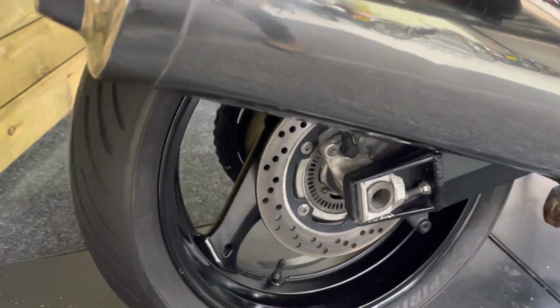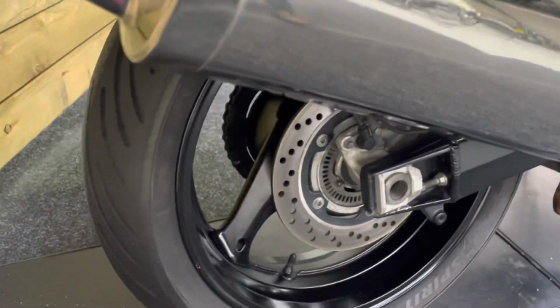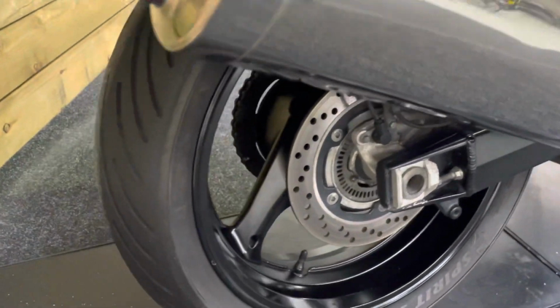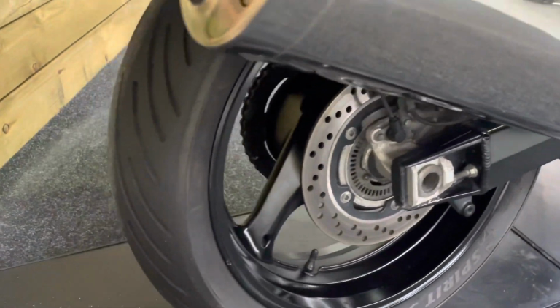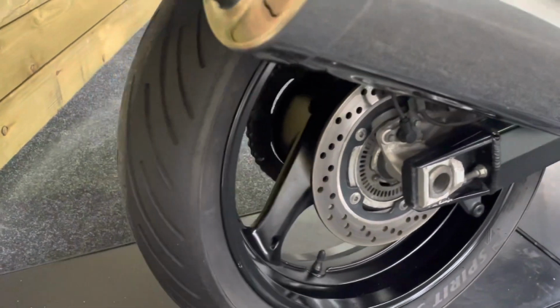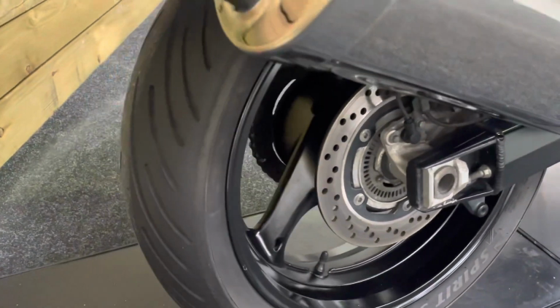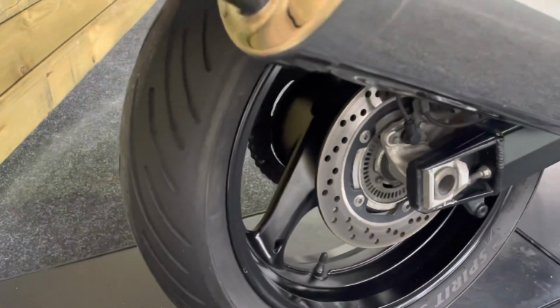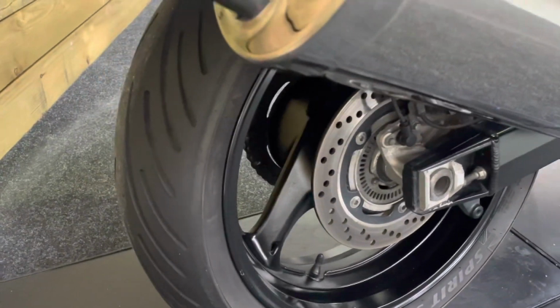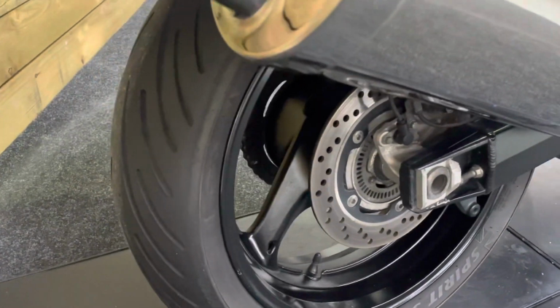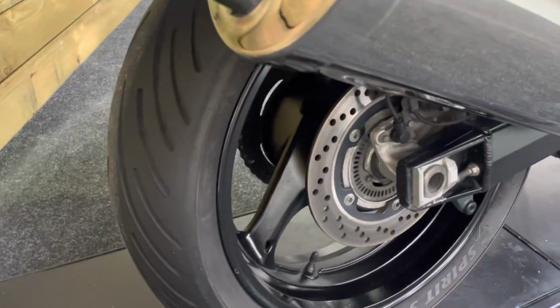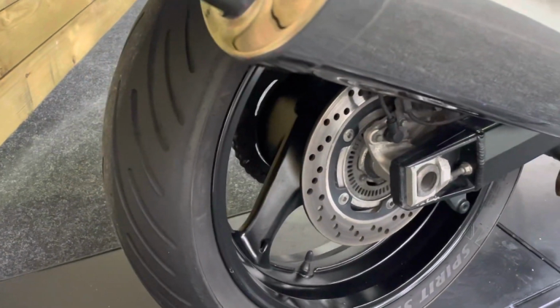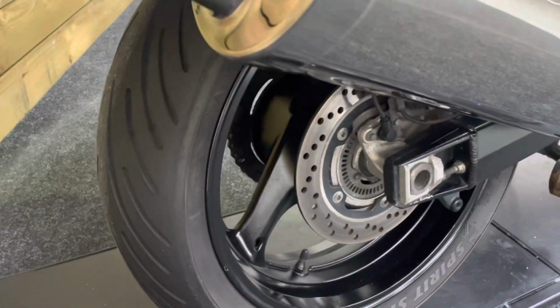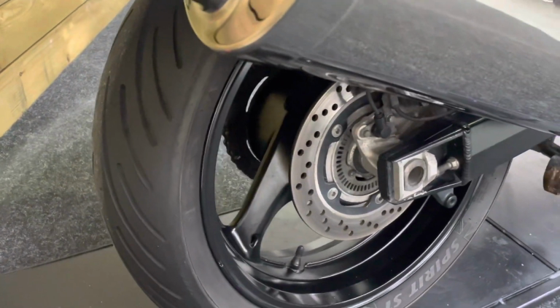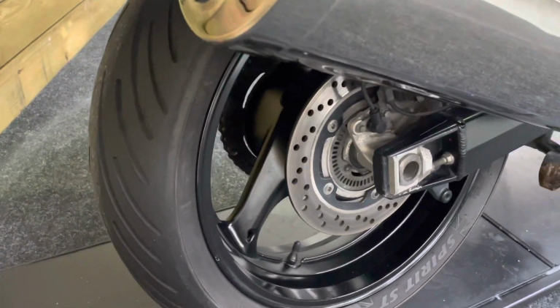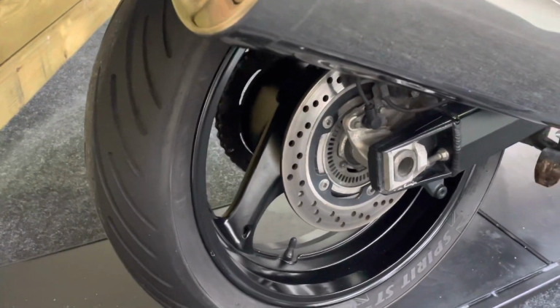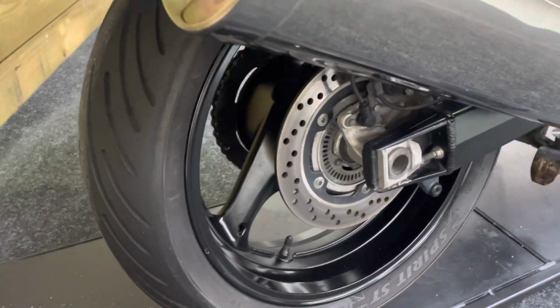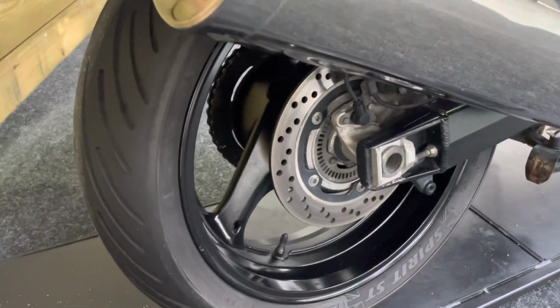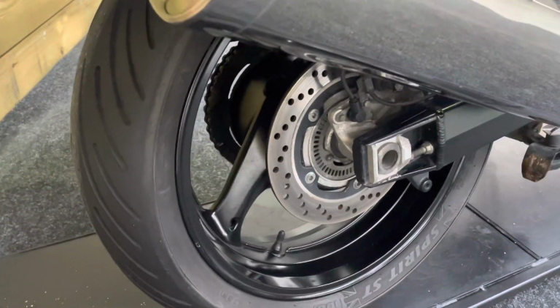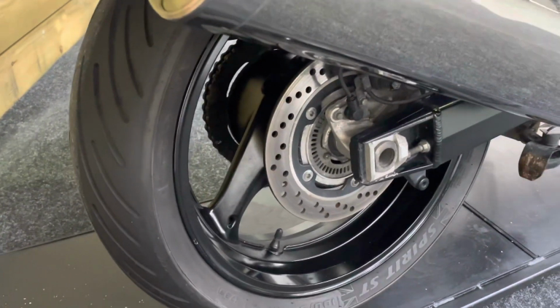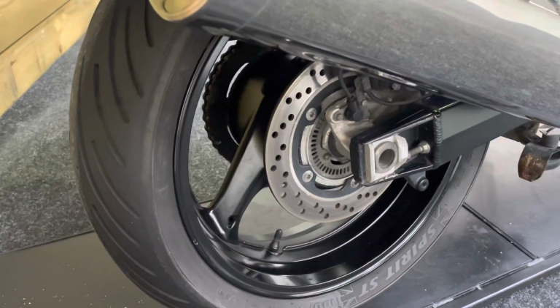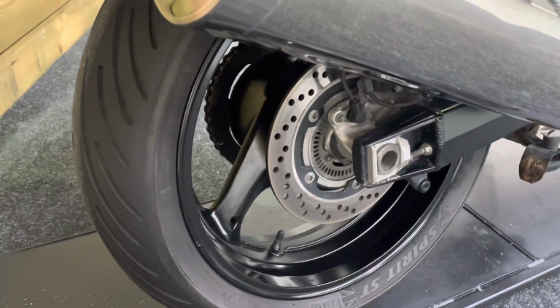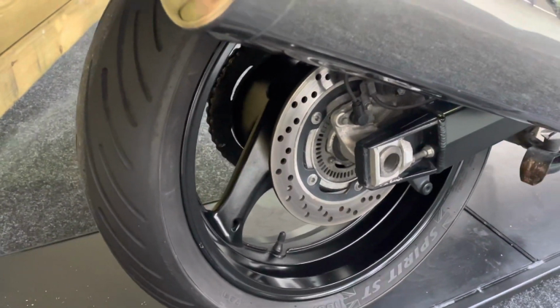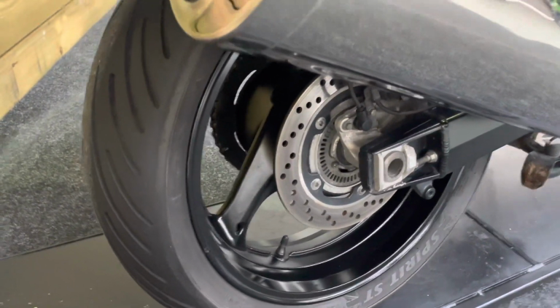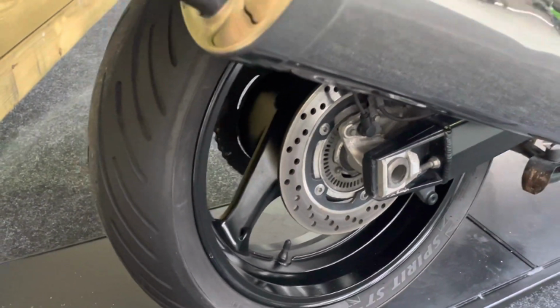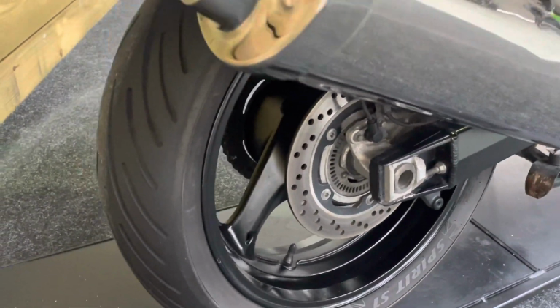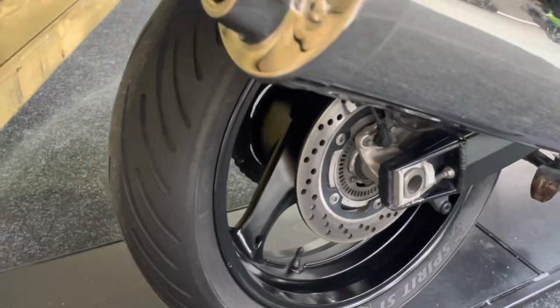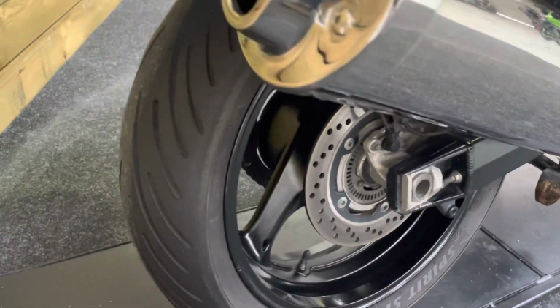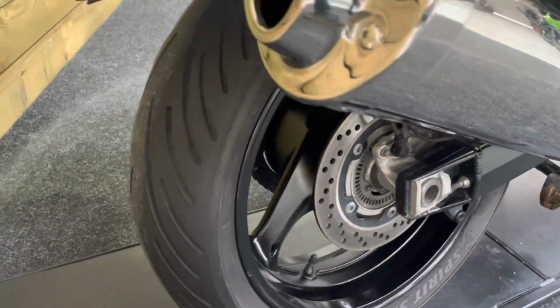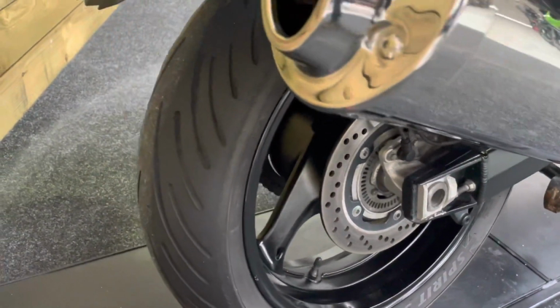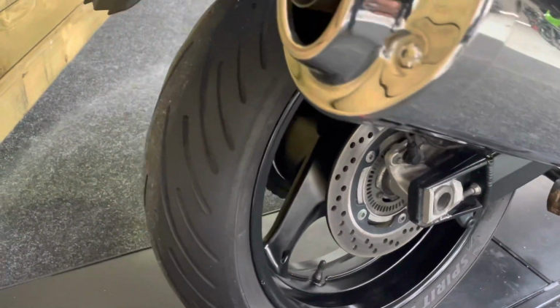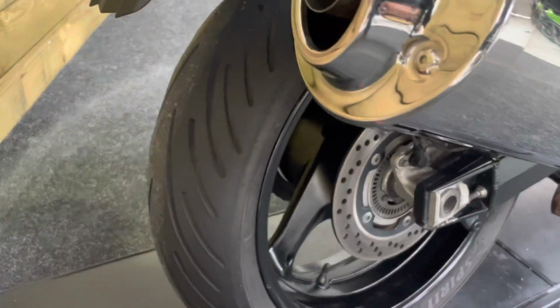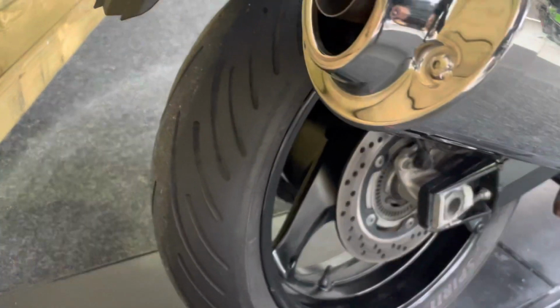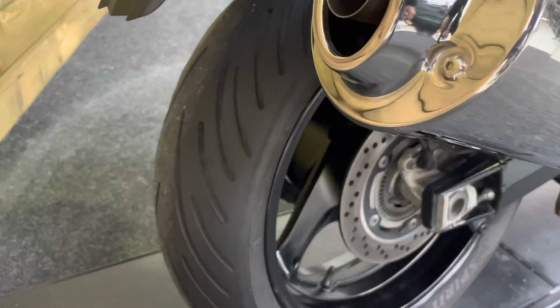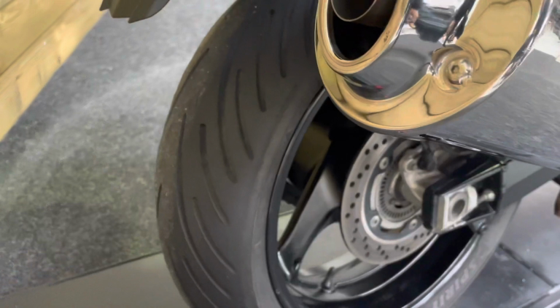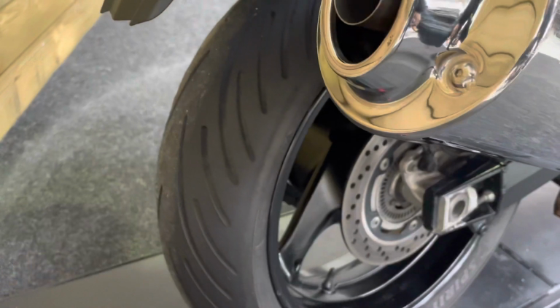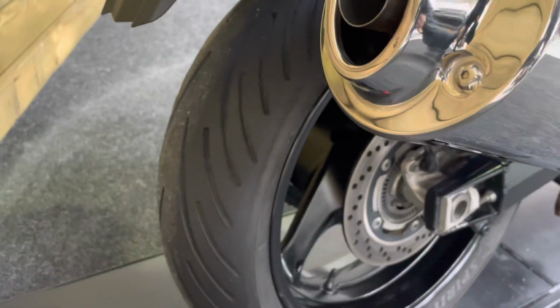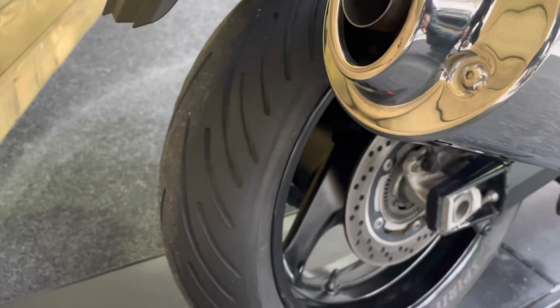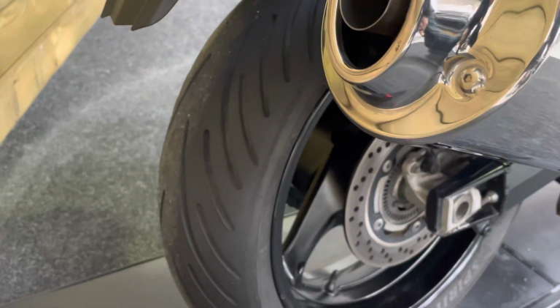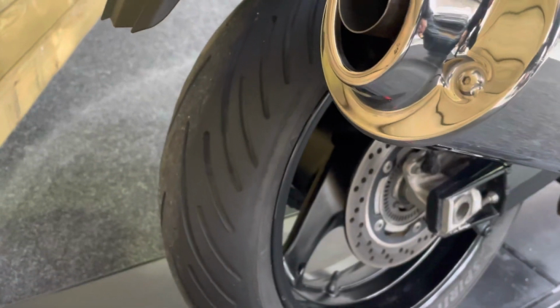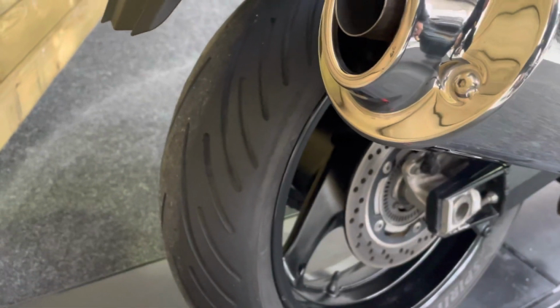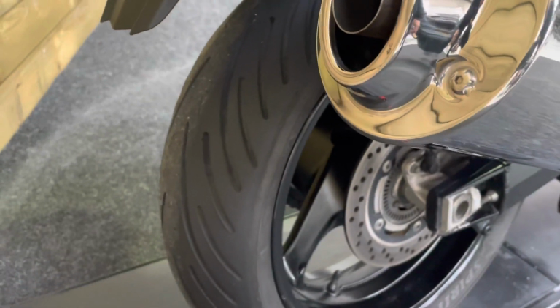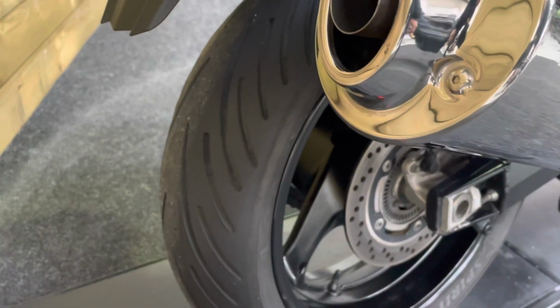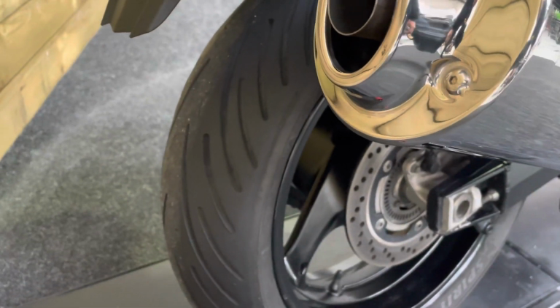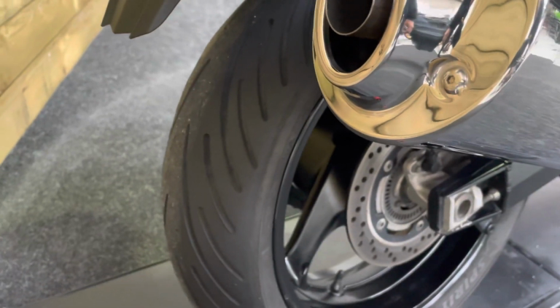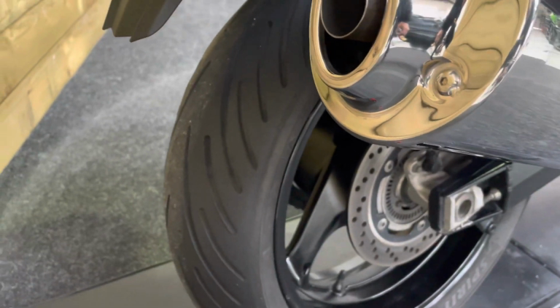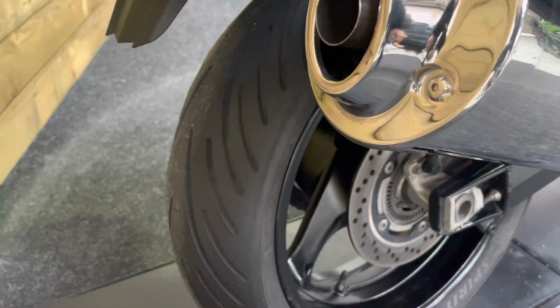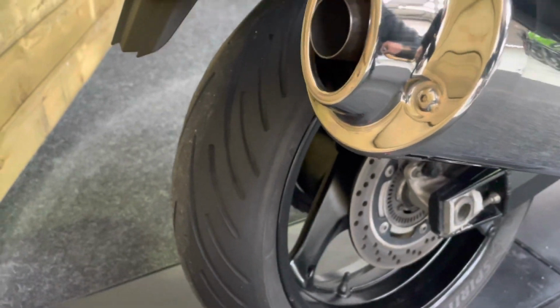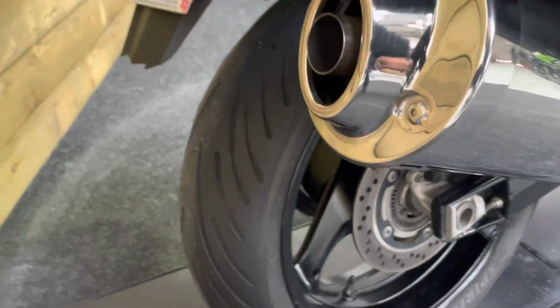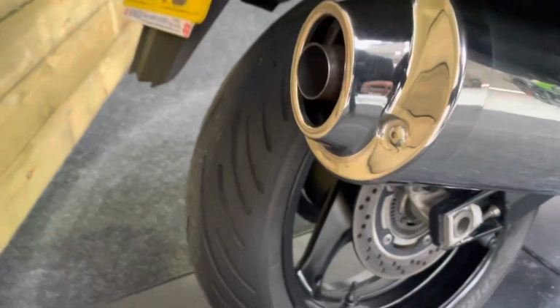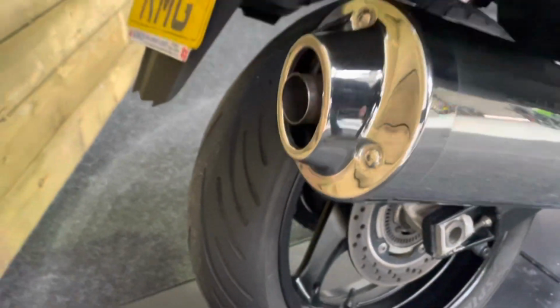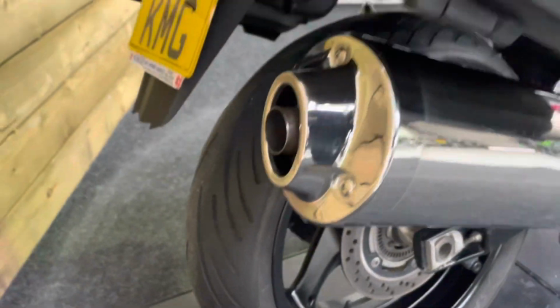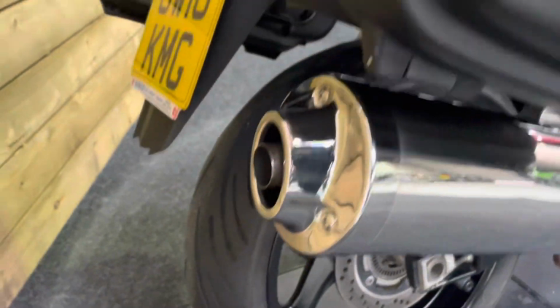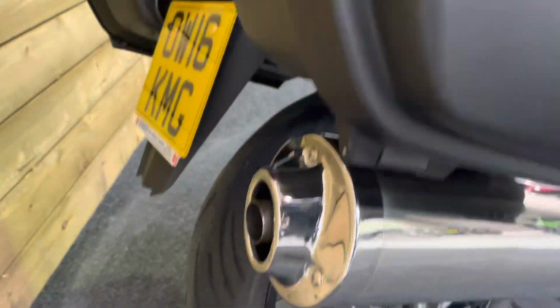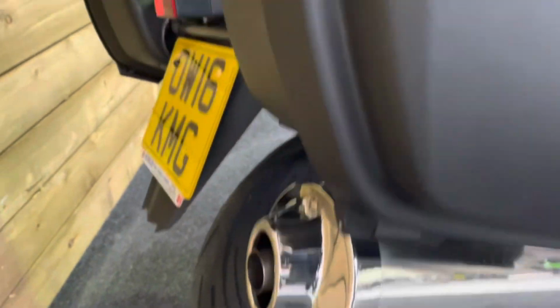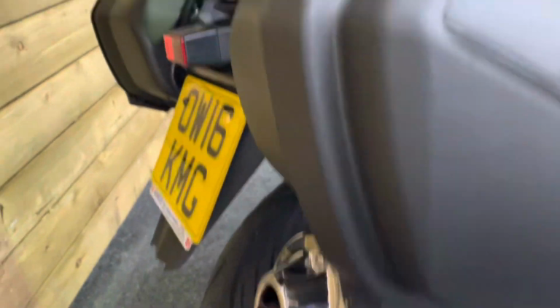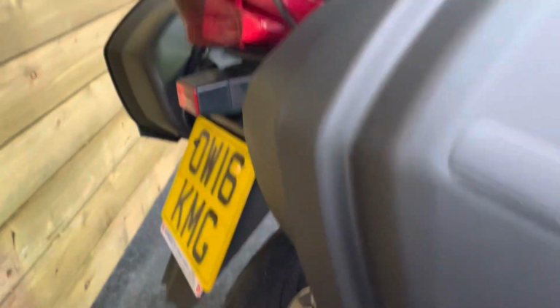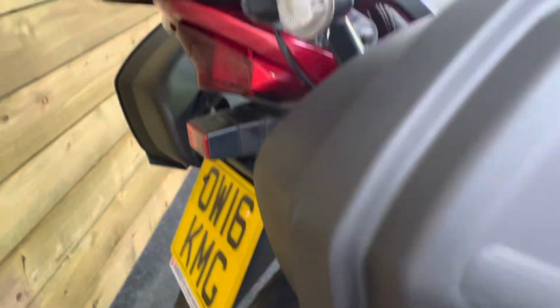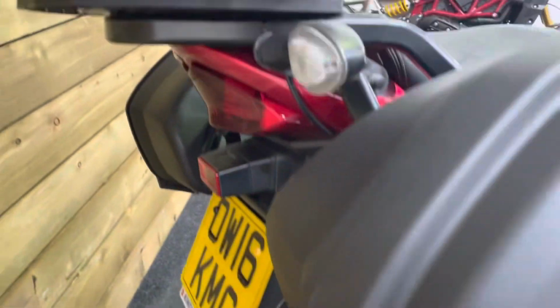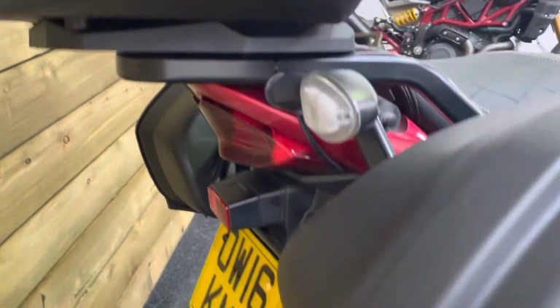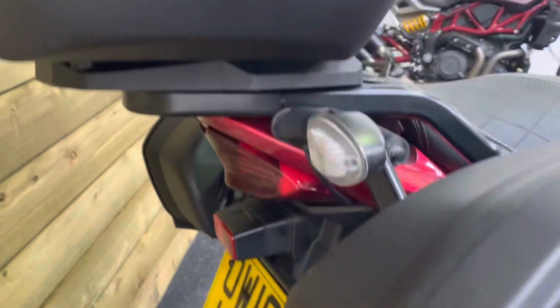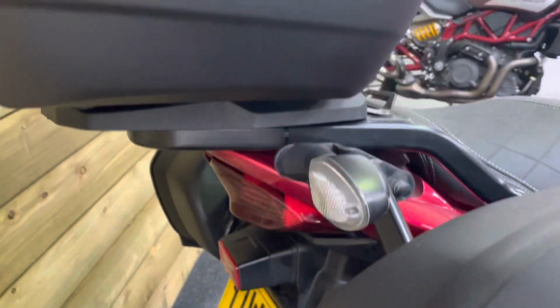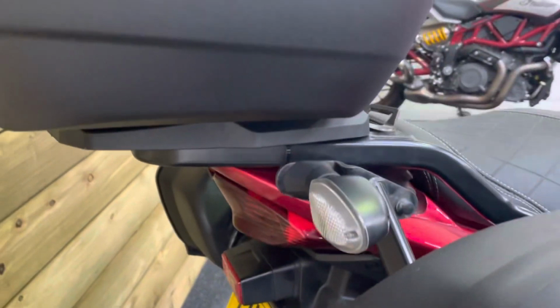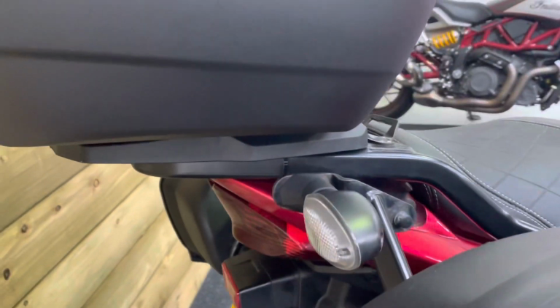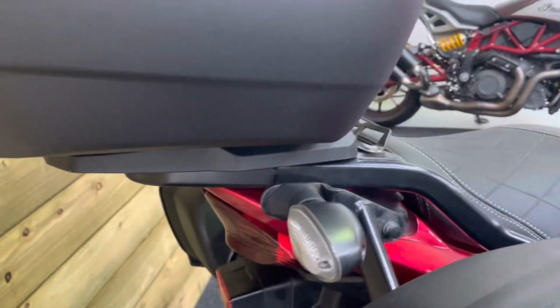As is the rear wheel — no corrosion, dings, dents, damage or scratches, and the rear tyre has plenty of life left in it there.